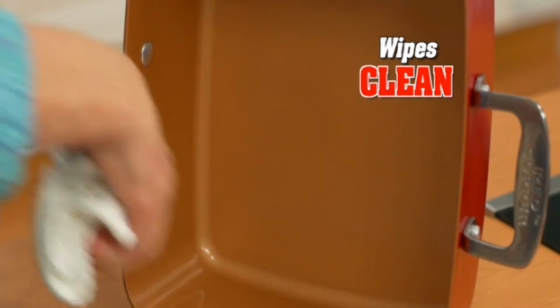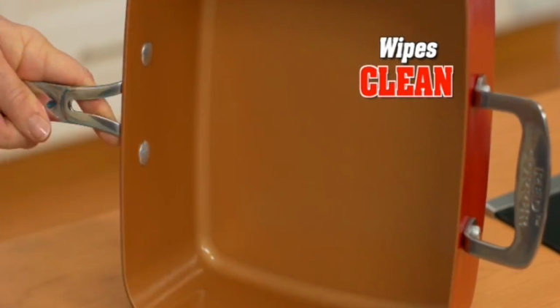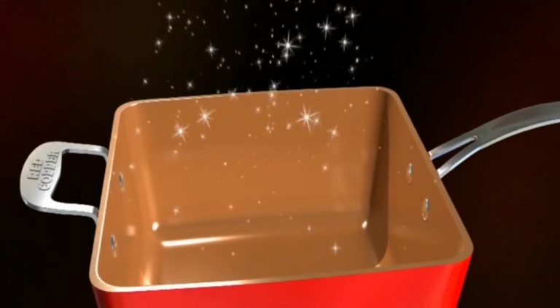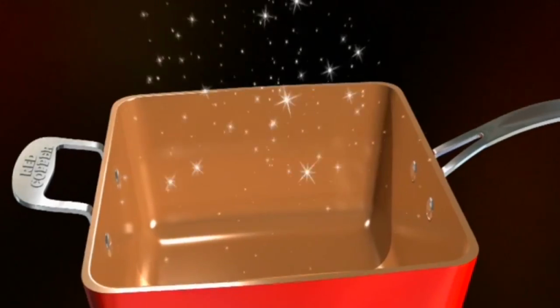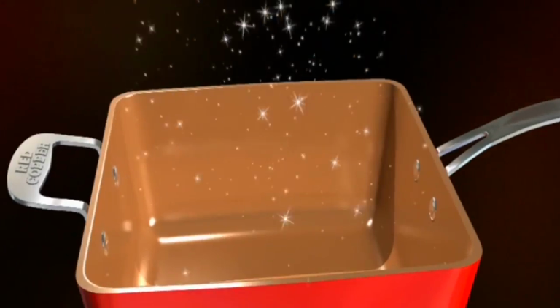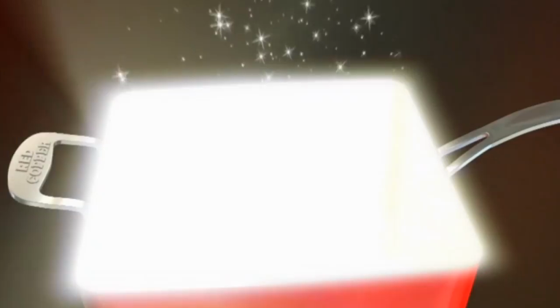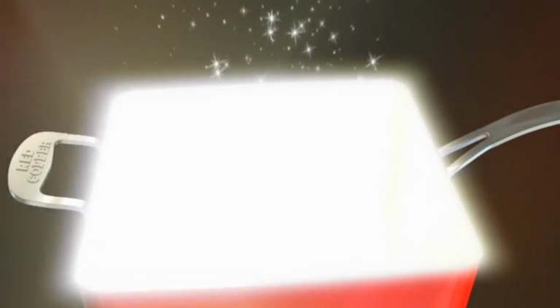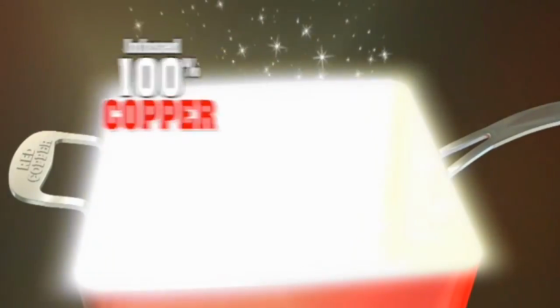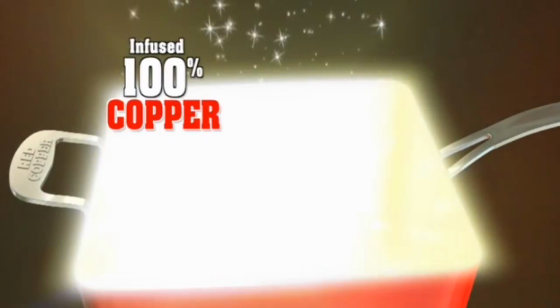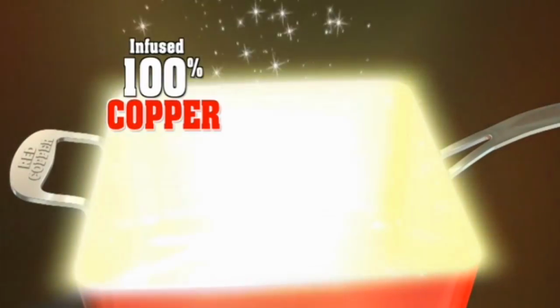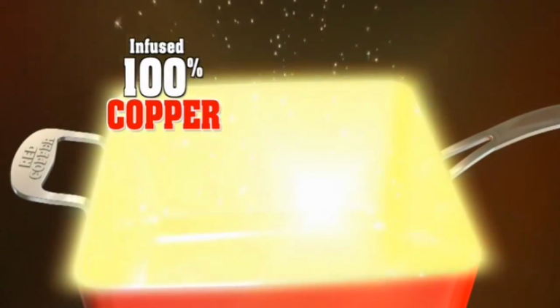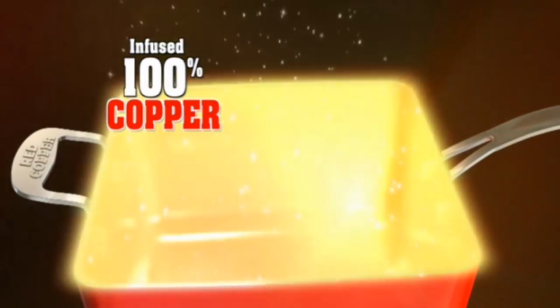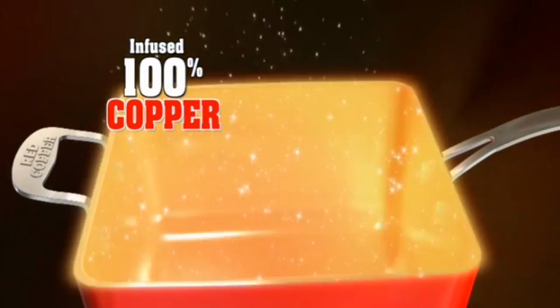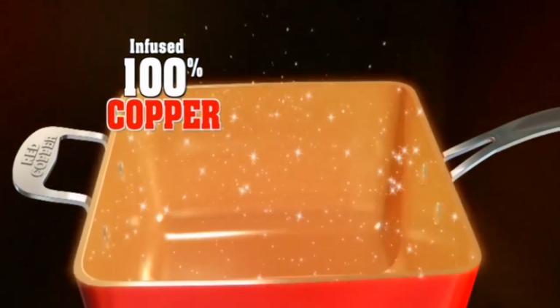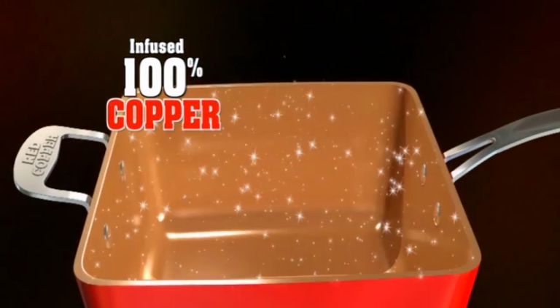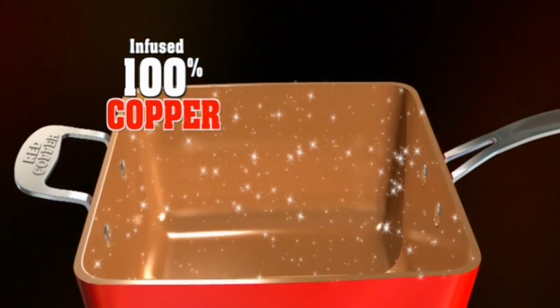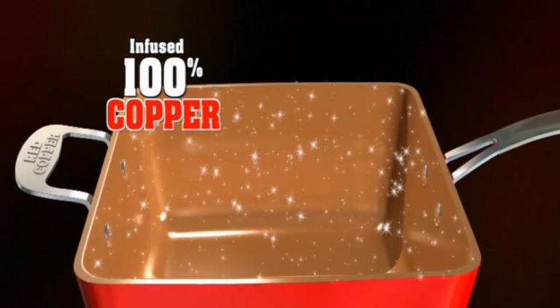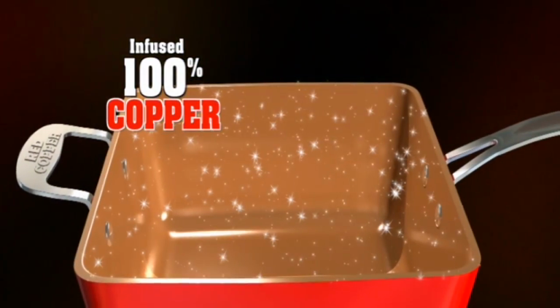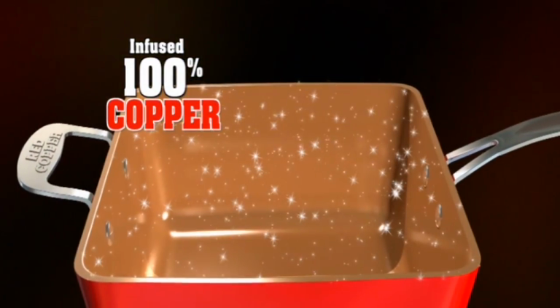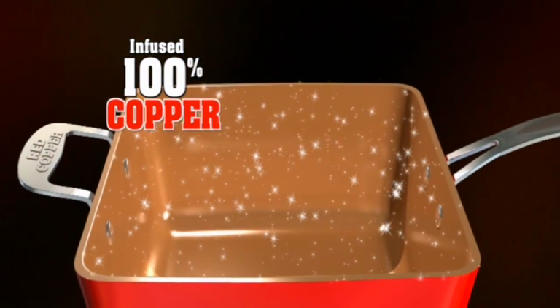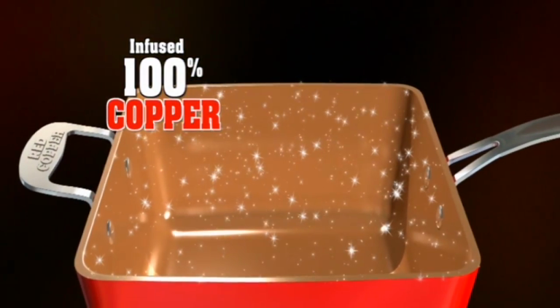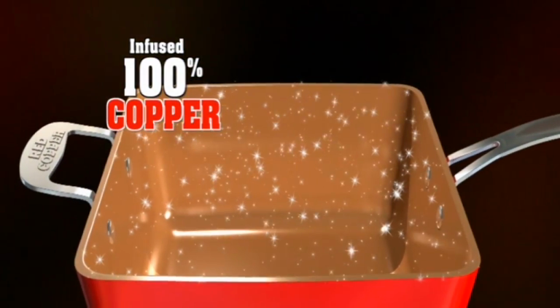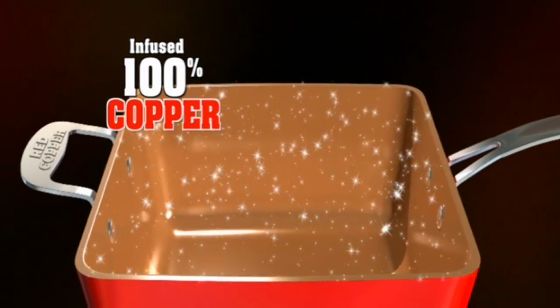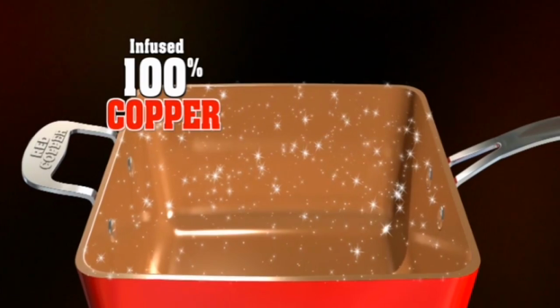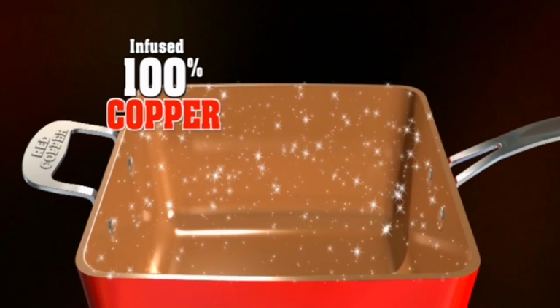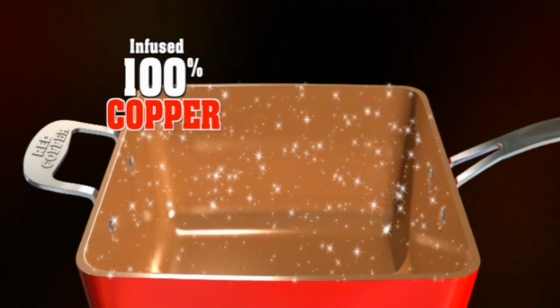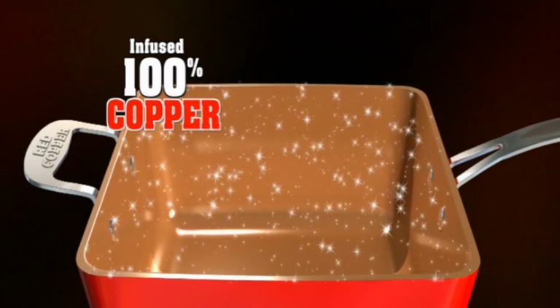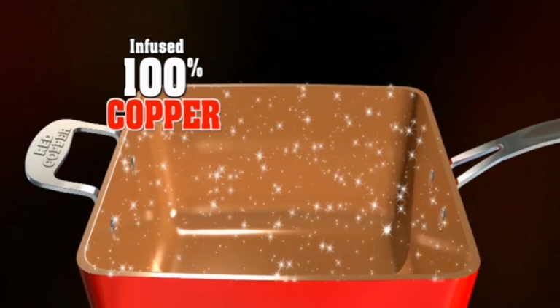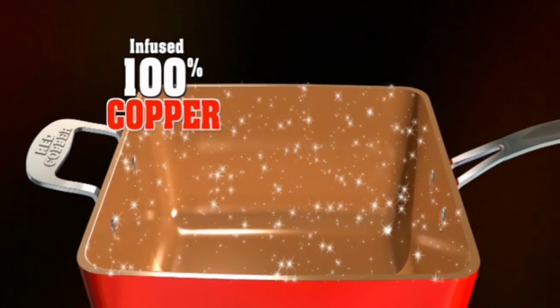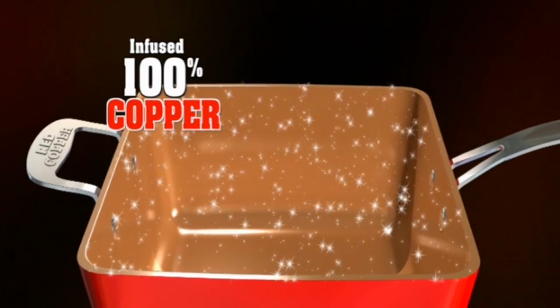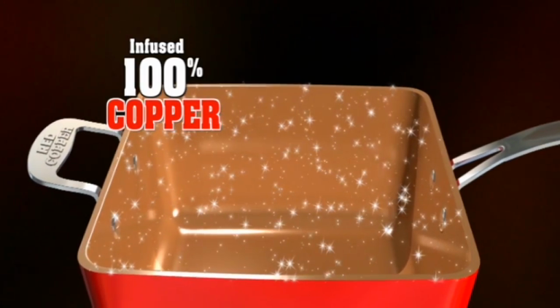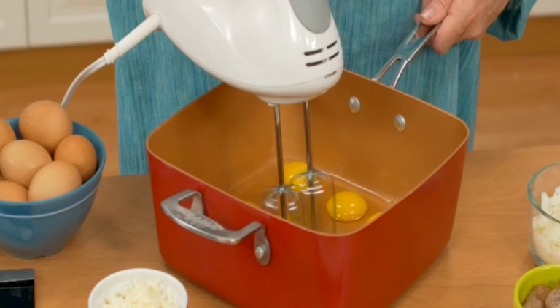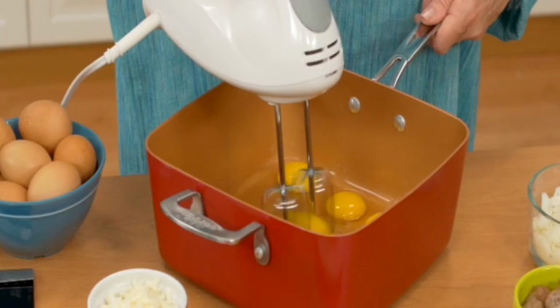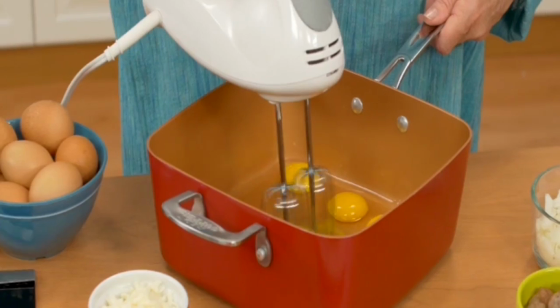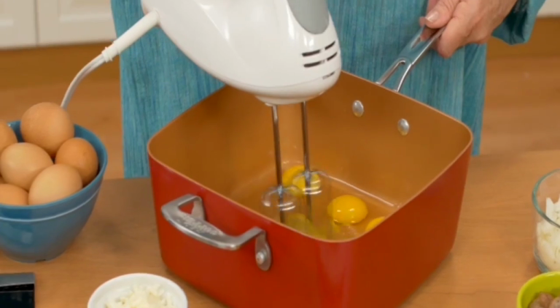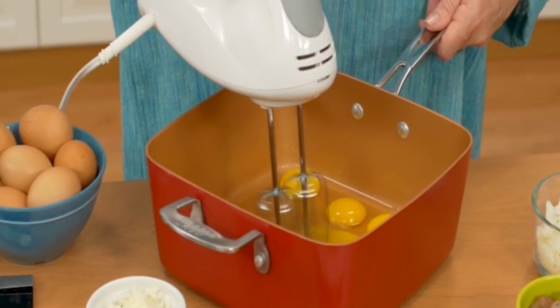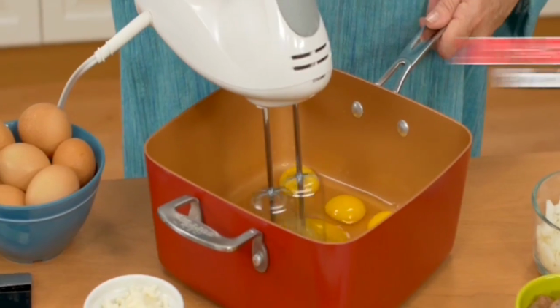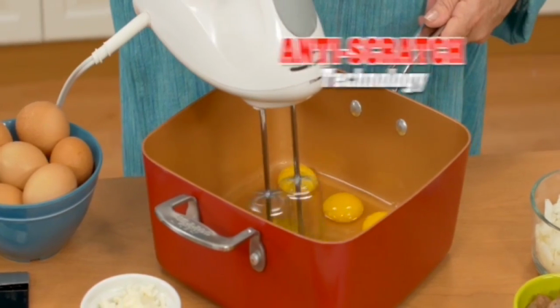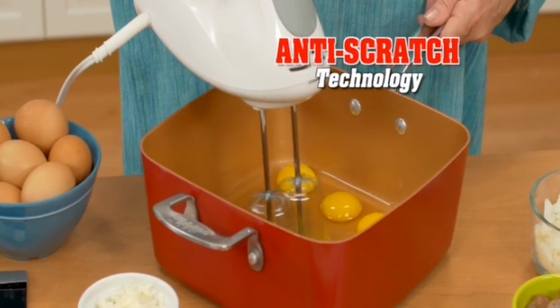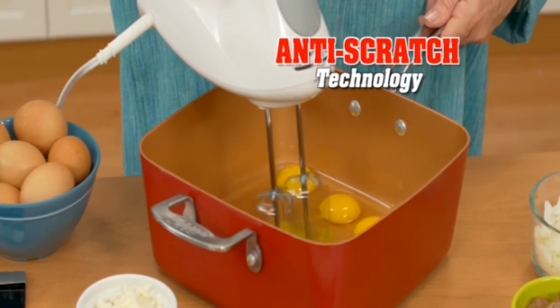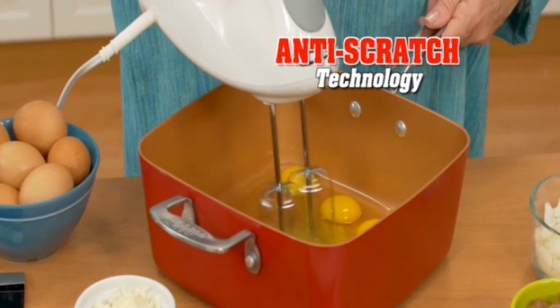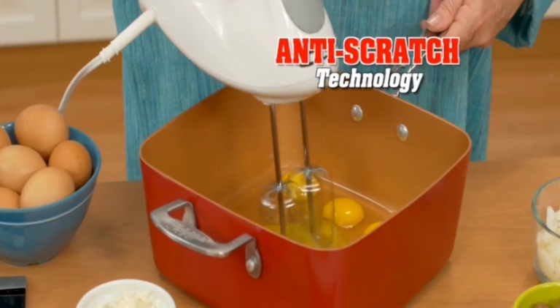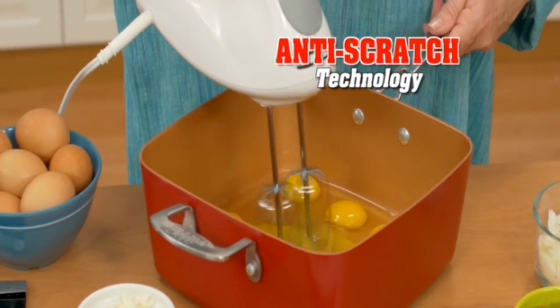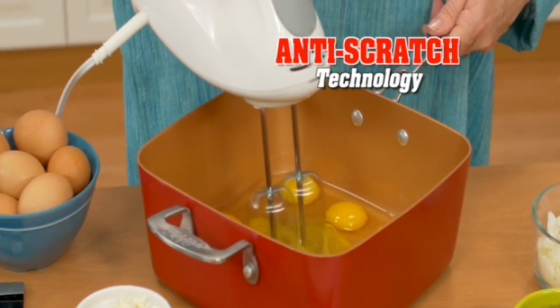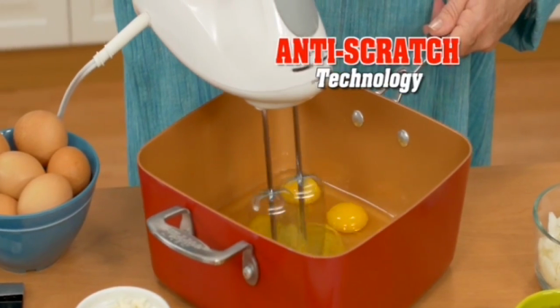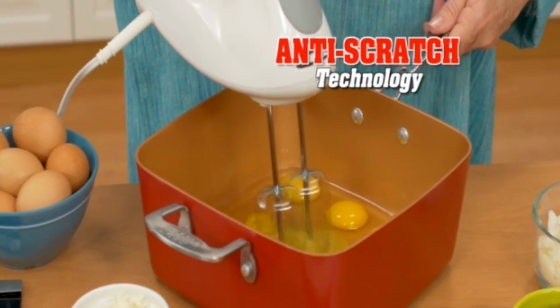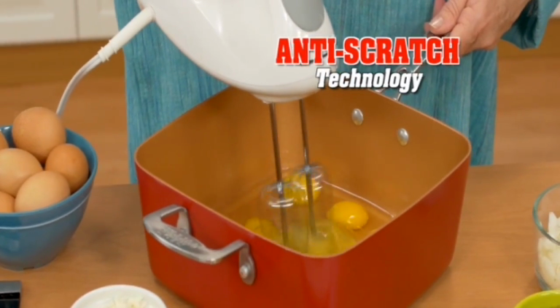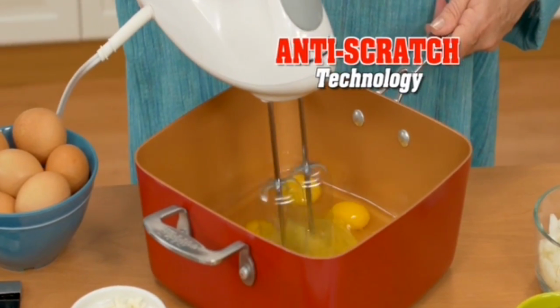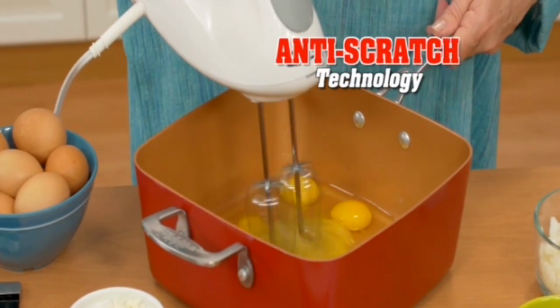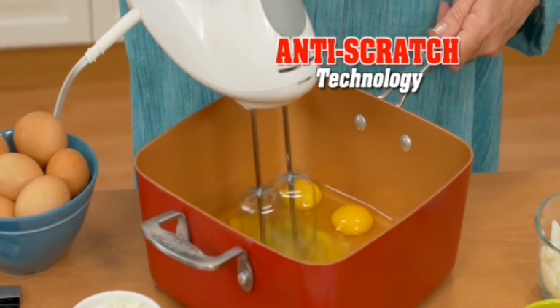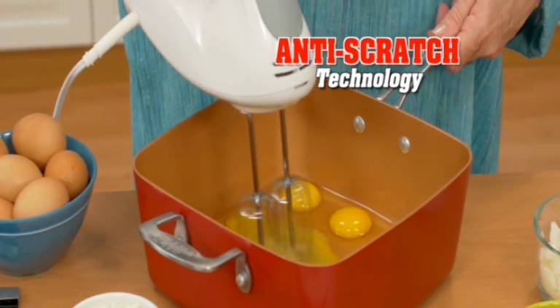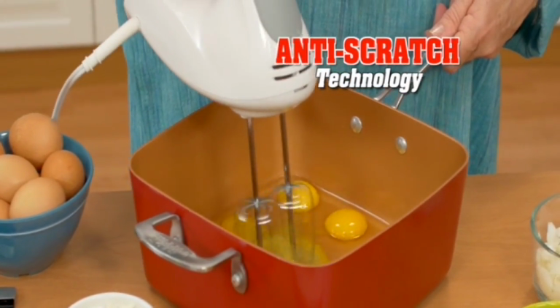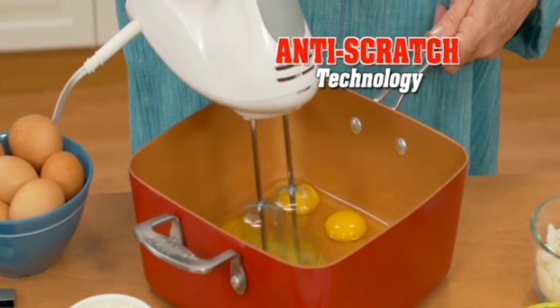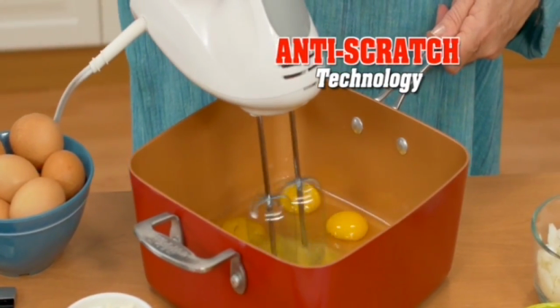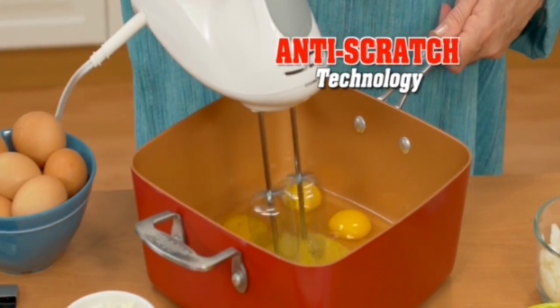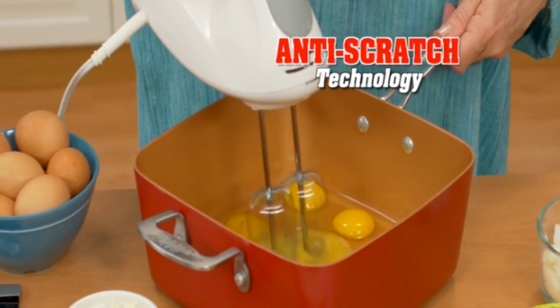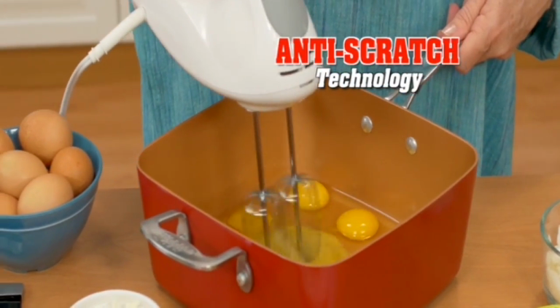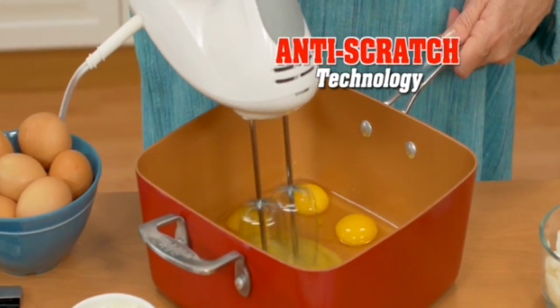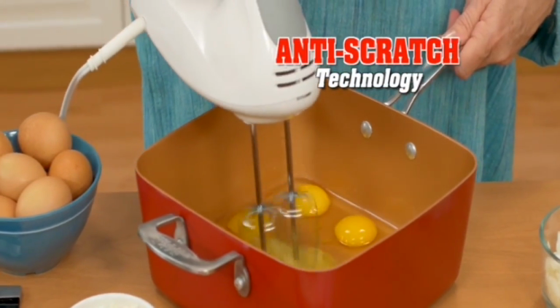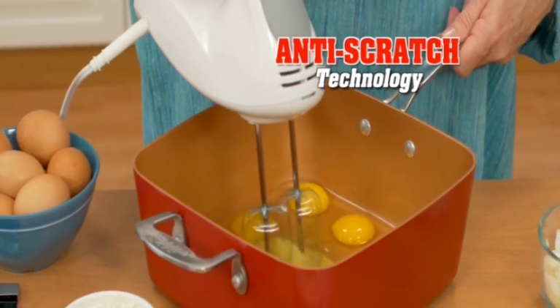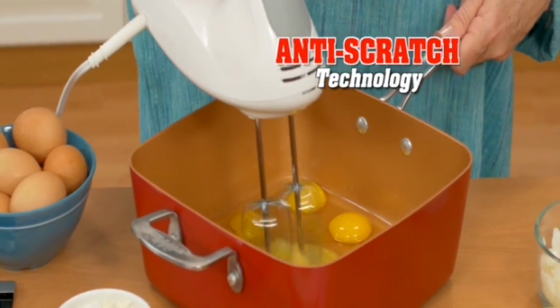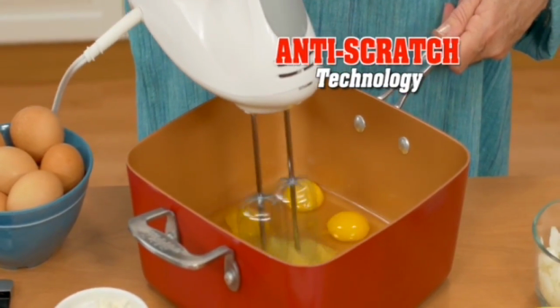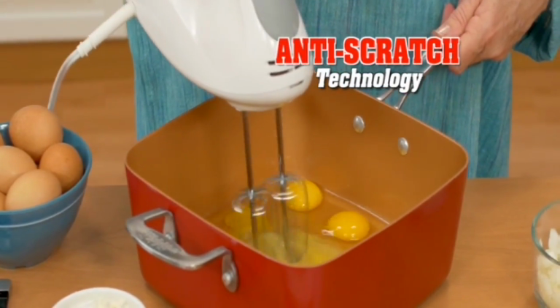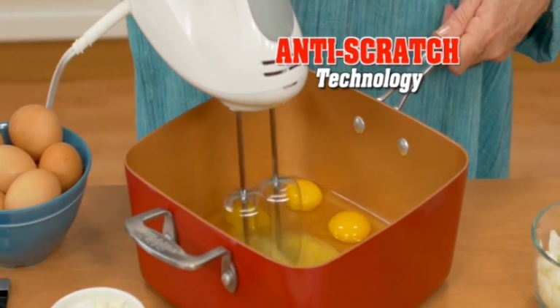Red Copper uses 100% pure copper, and thanks to anti-scratch technology, resists the toughest punishment.